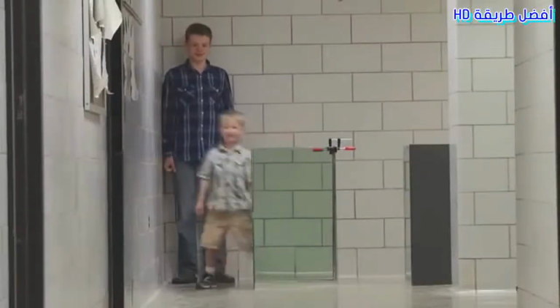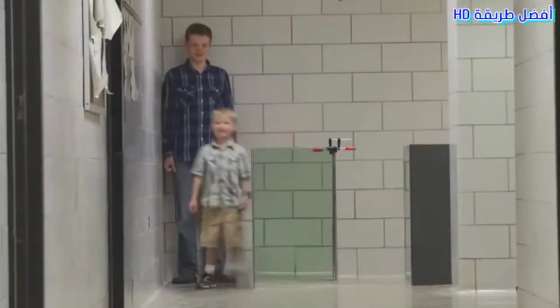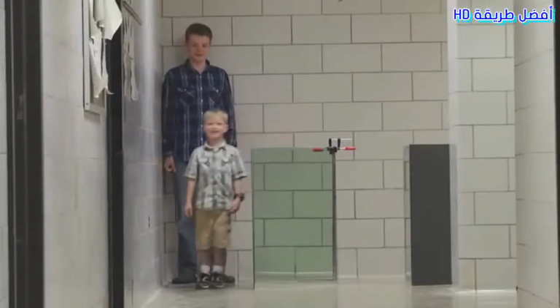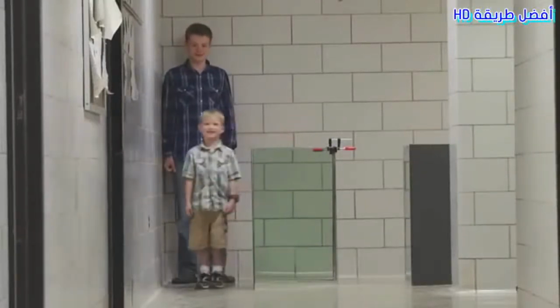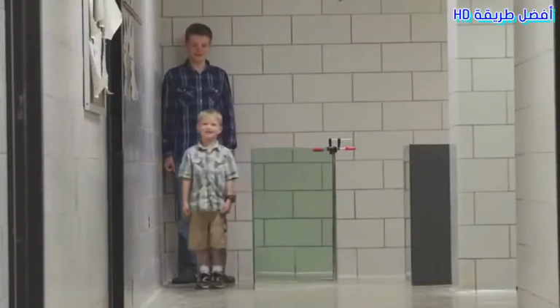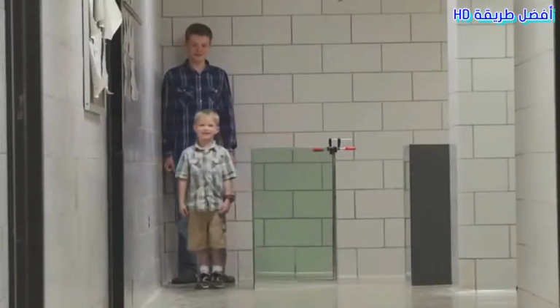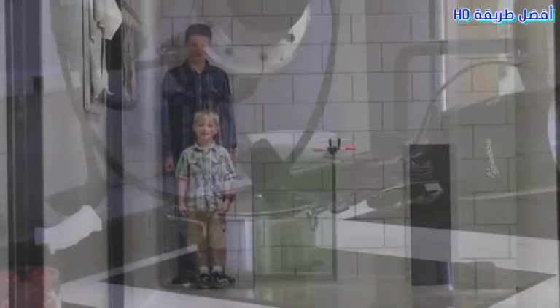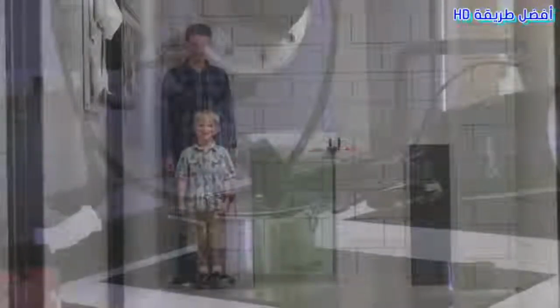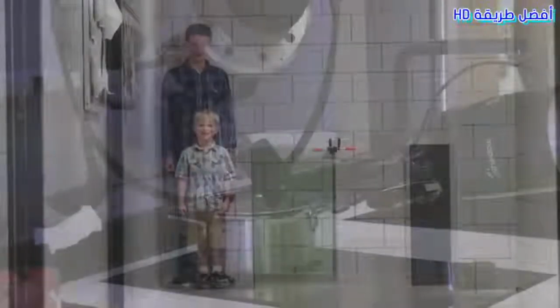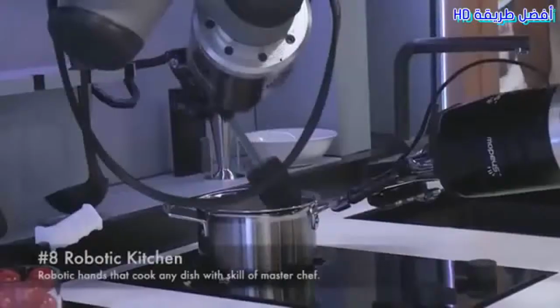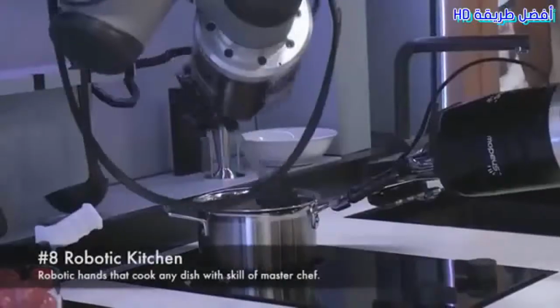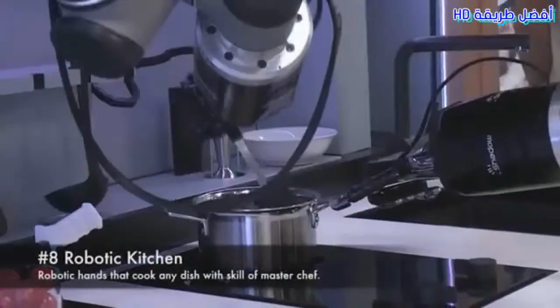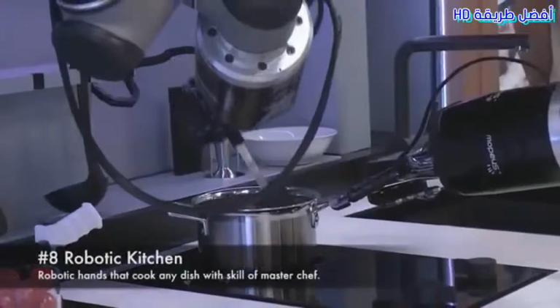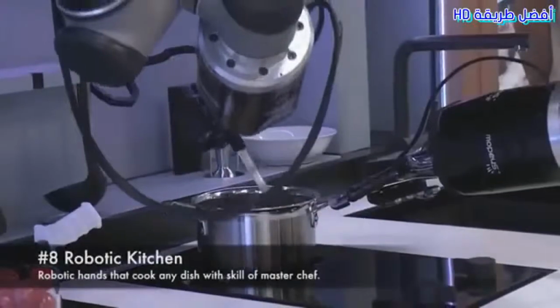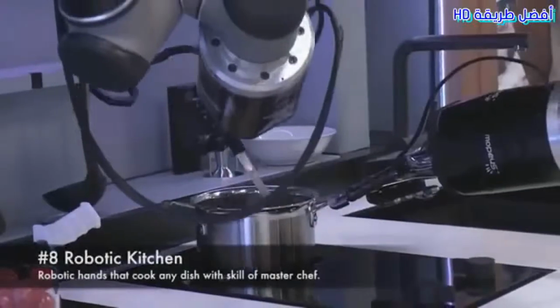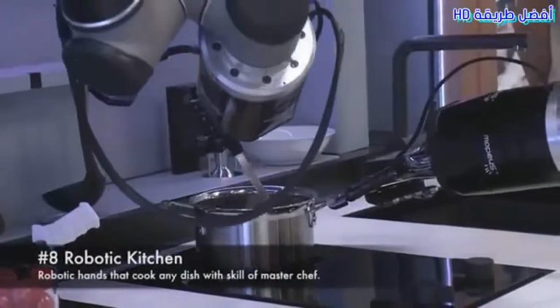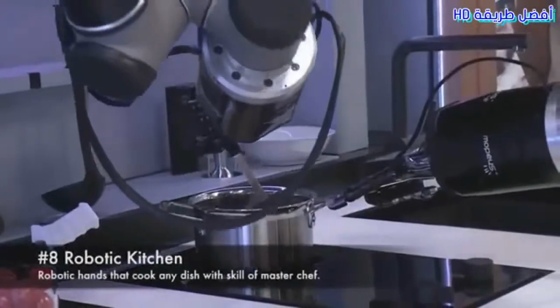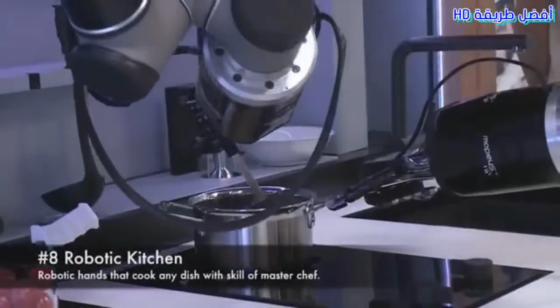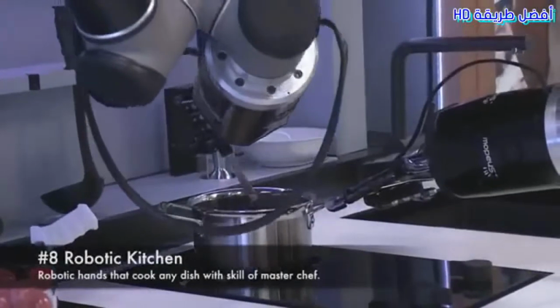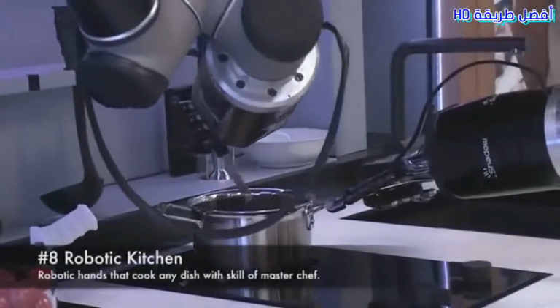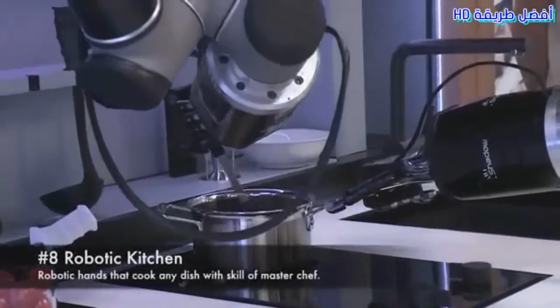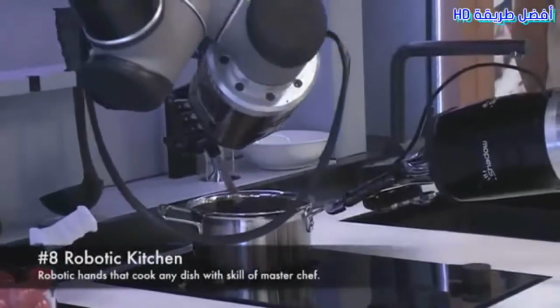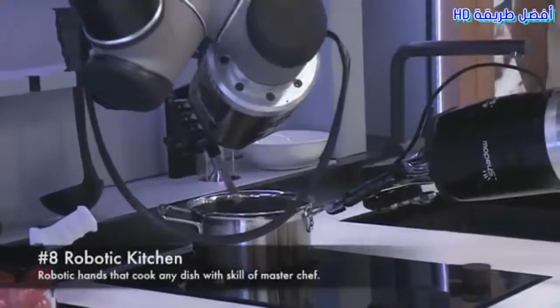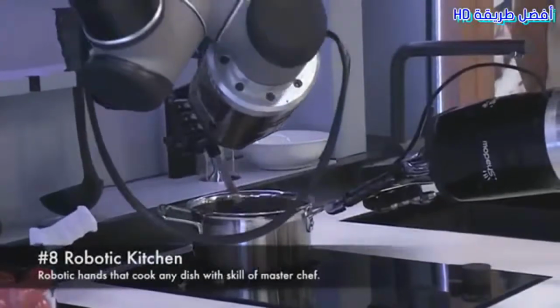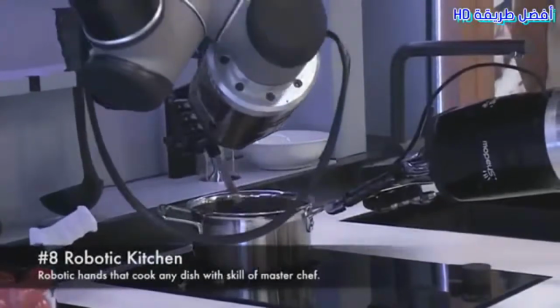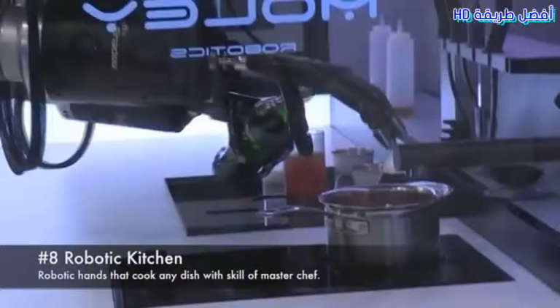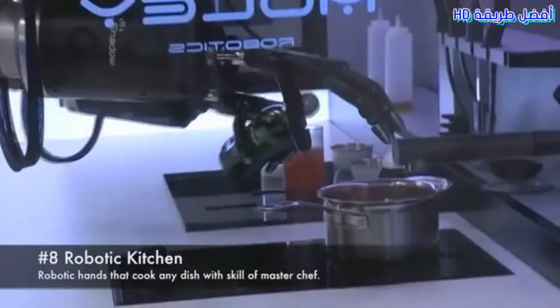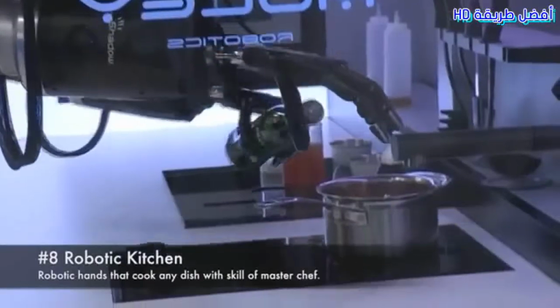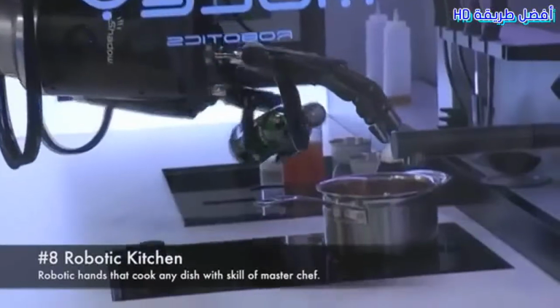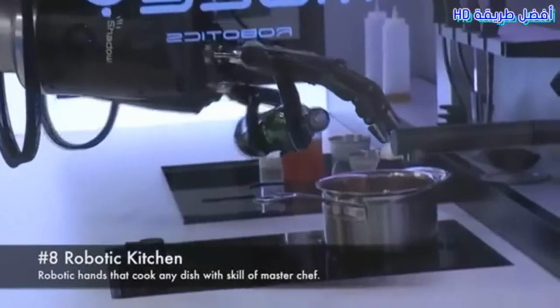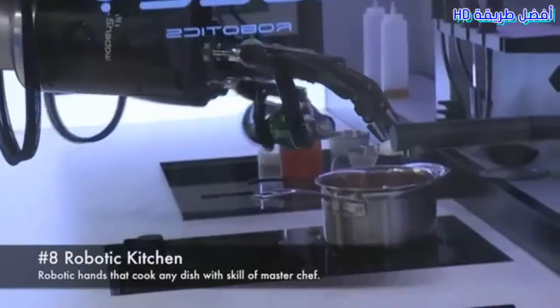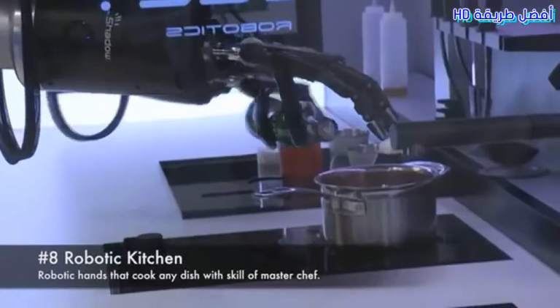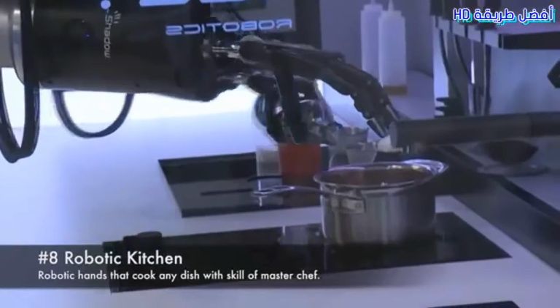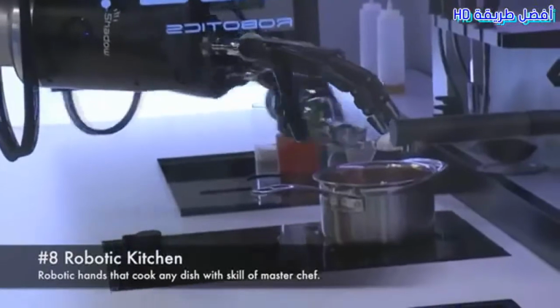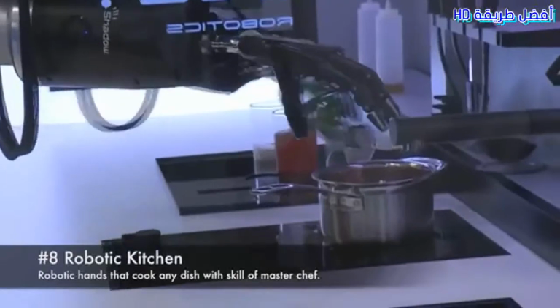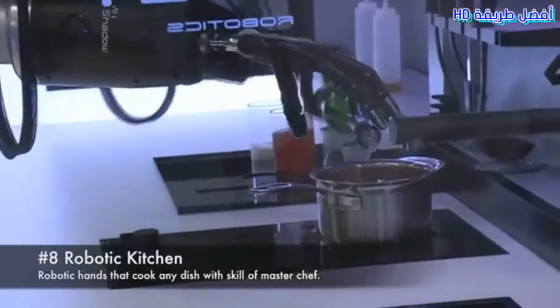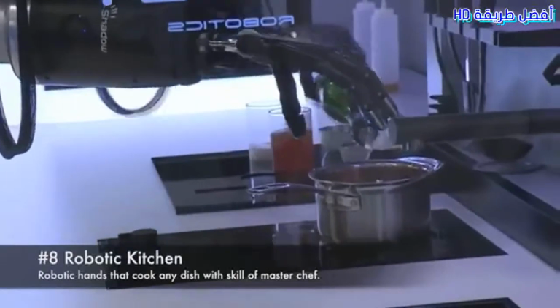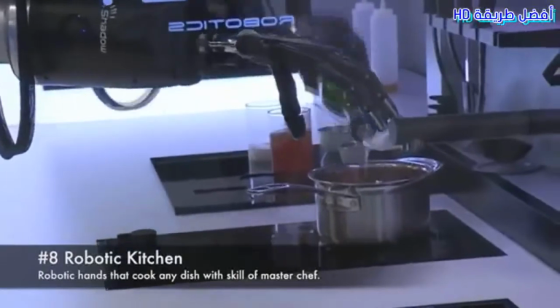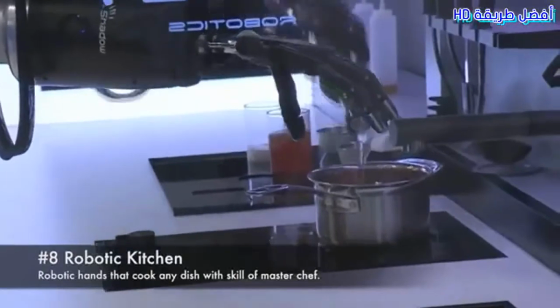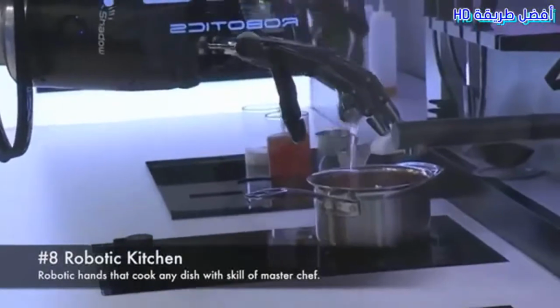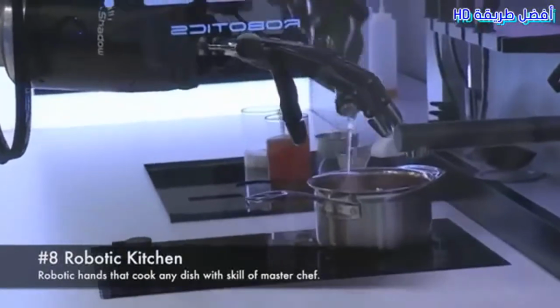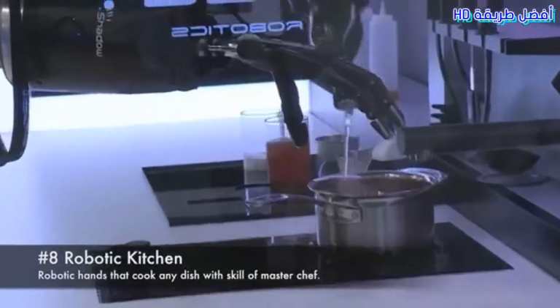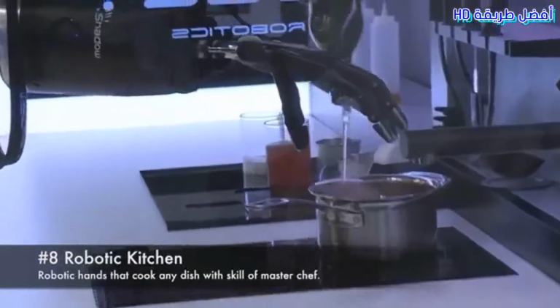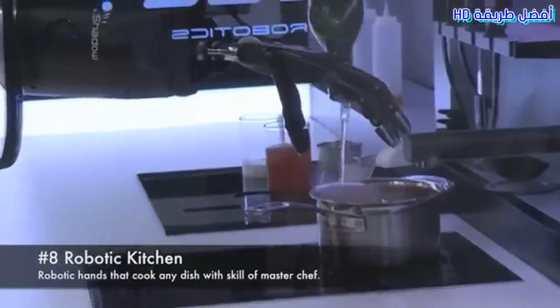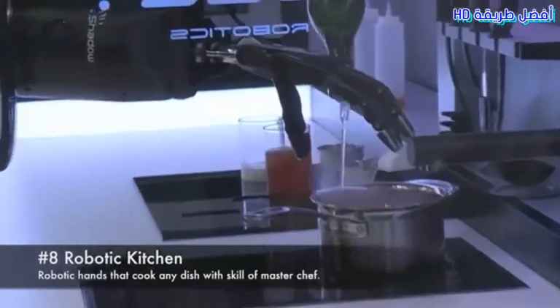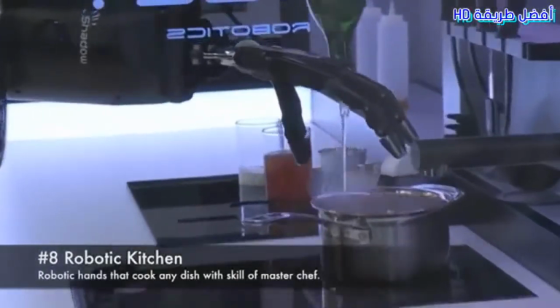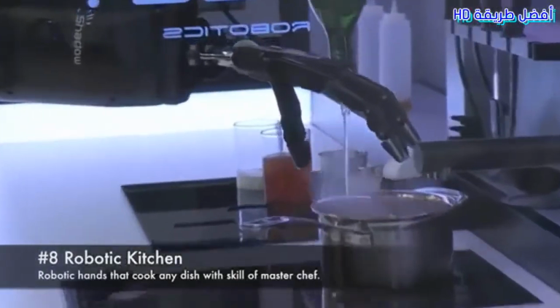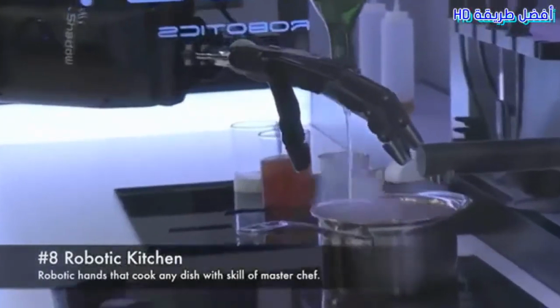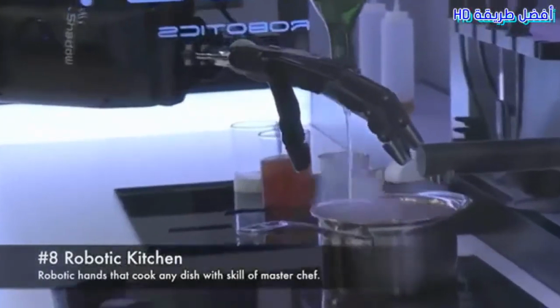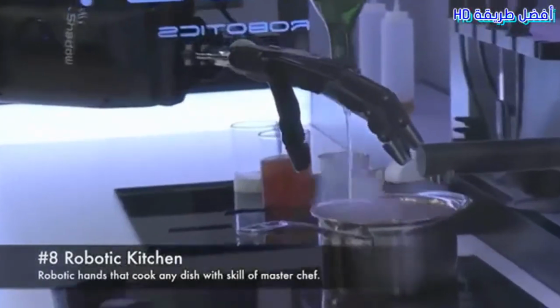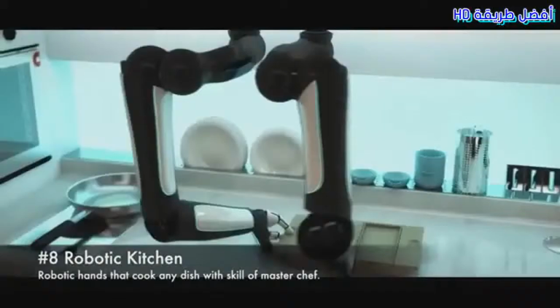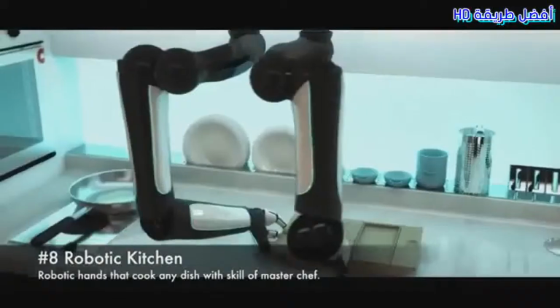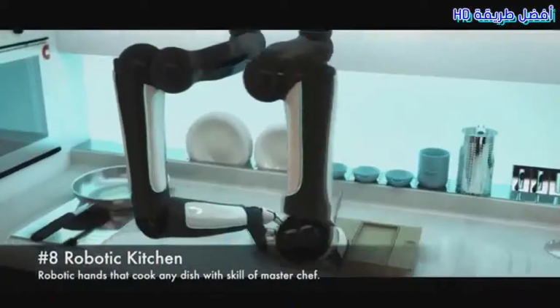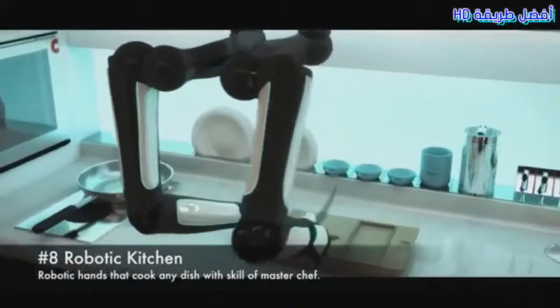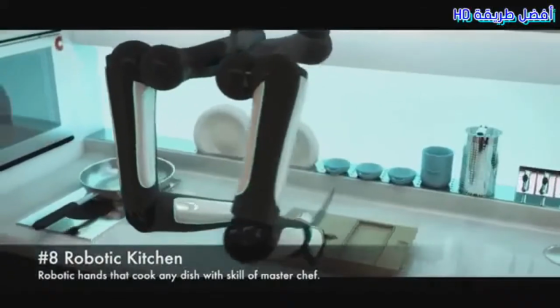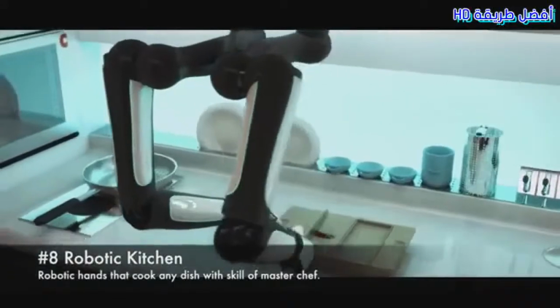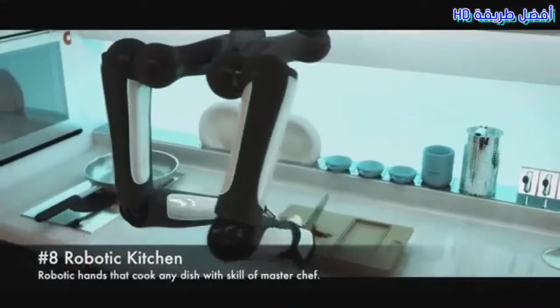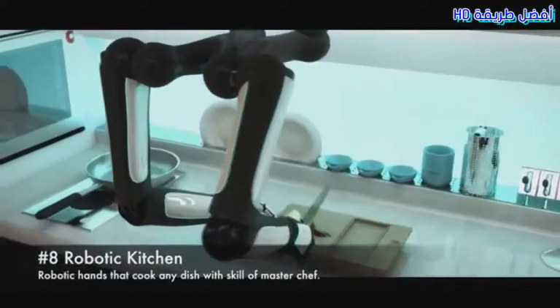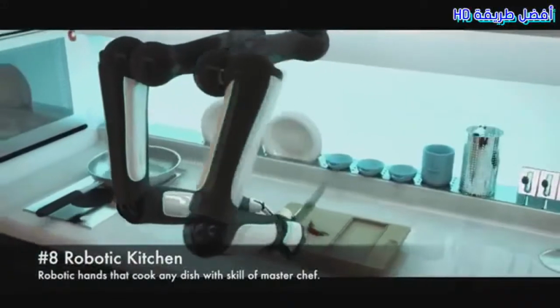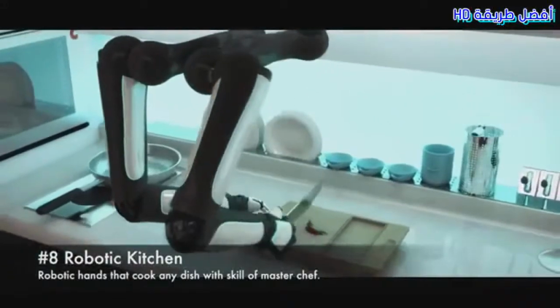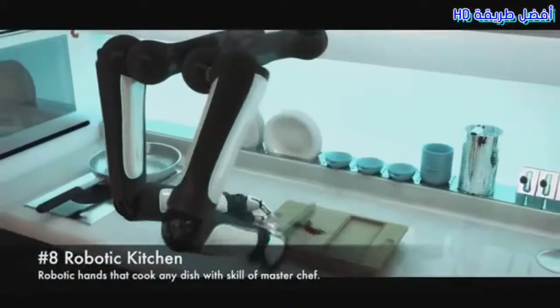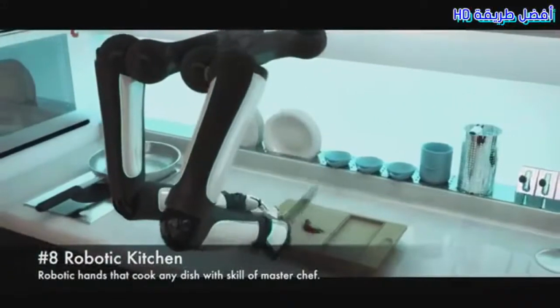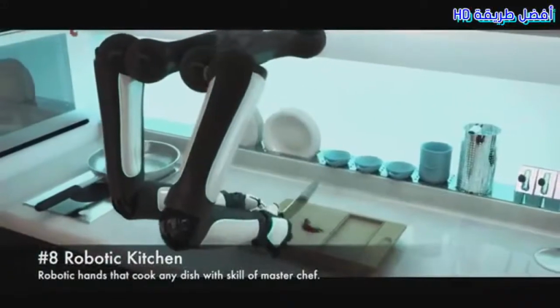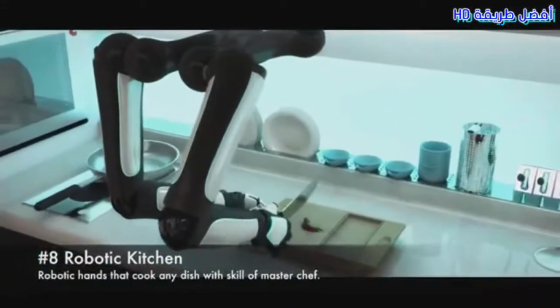Robotic Kitchen. Robotic hands that cook any dish with the skill of a MasterChef.